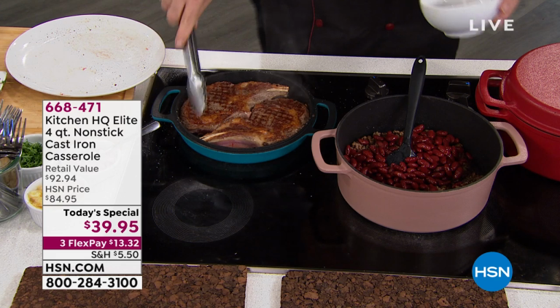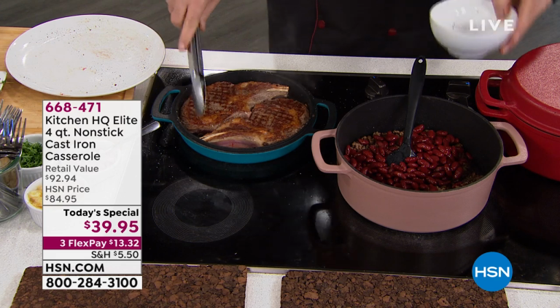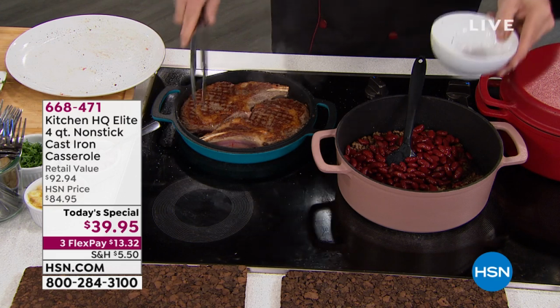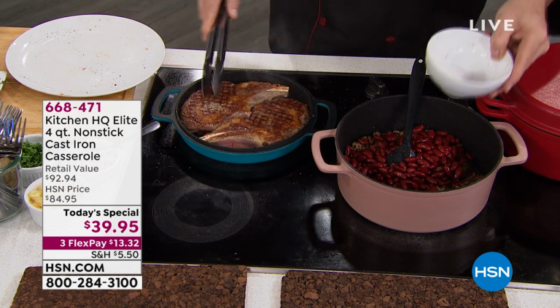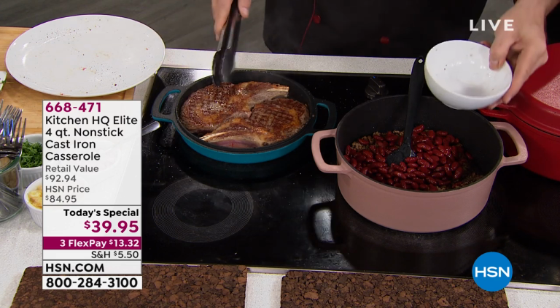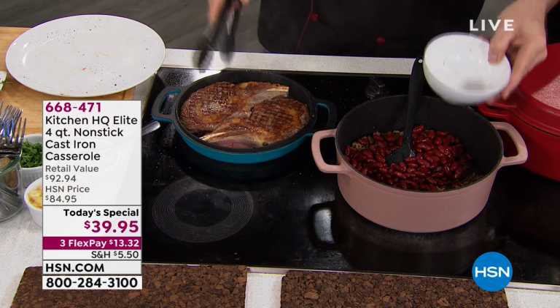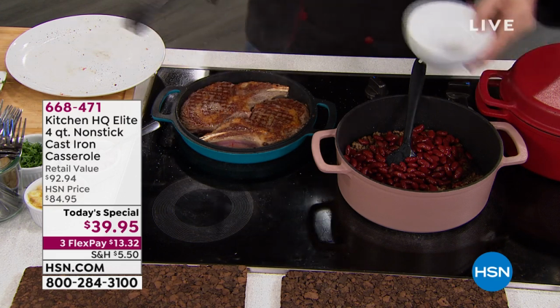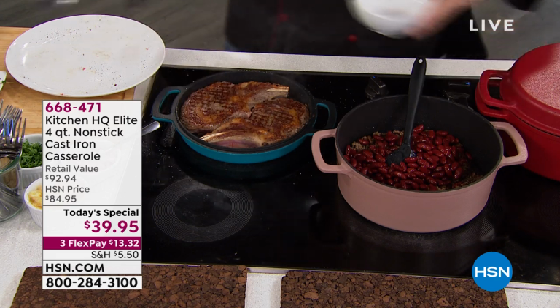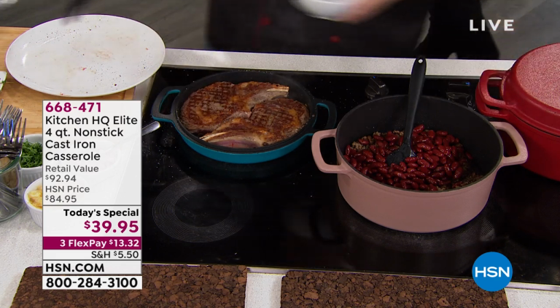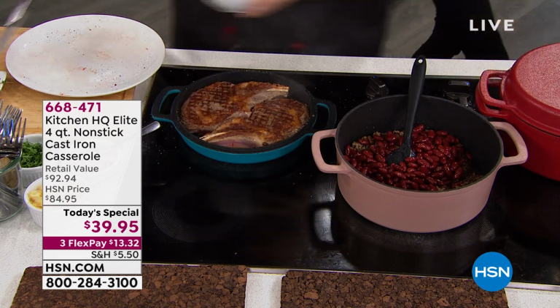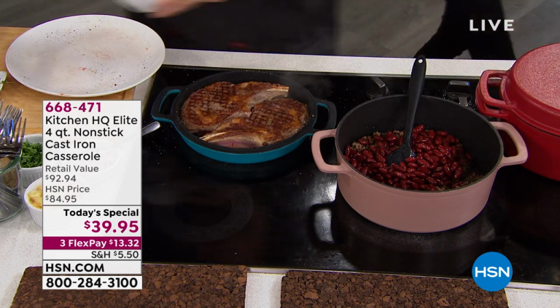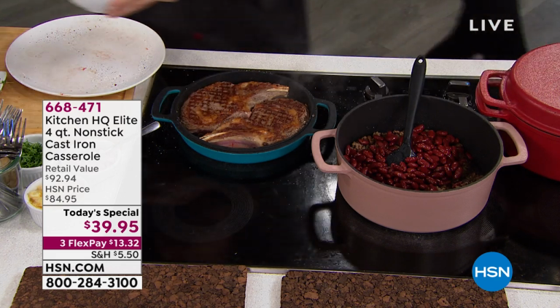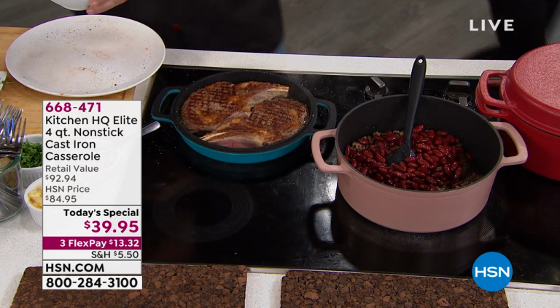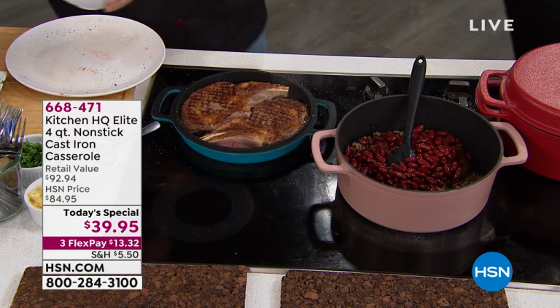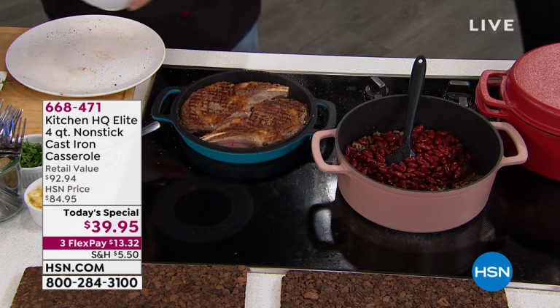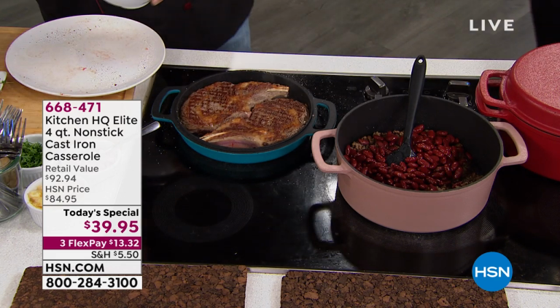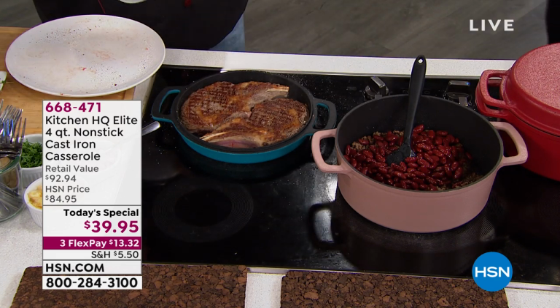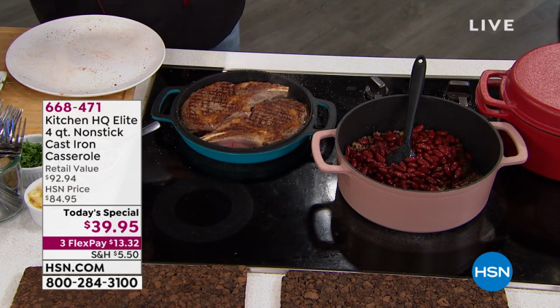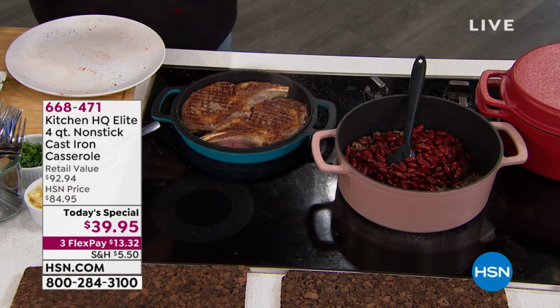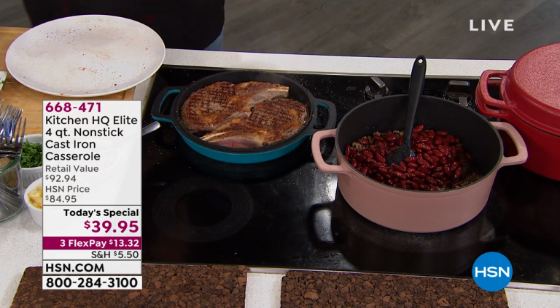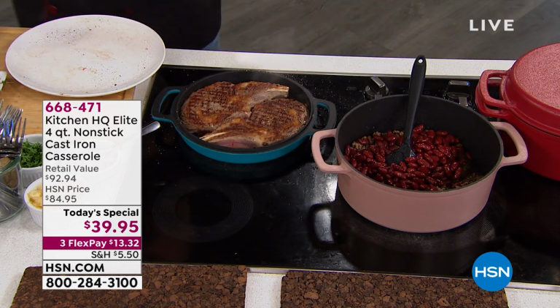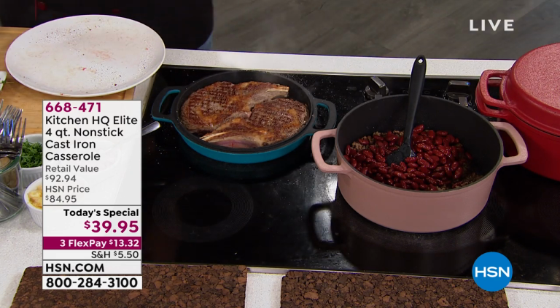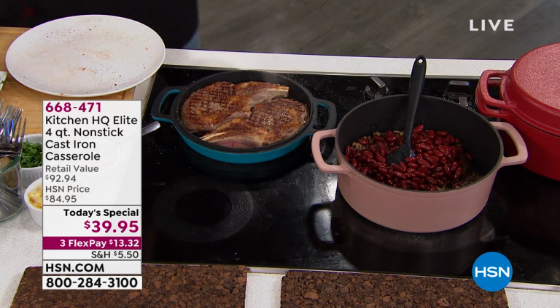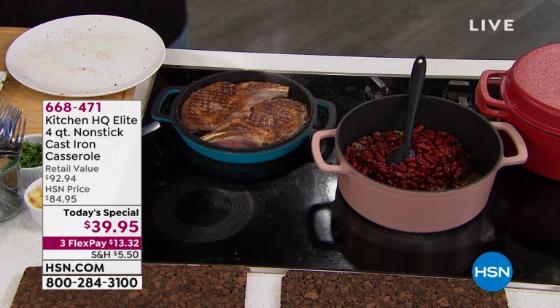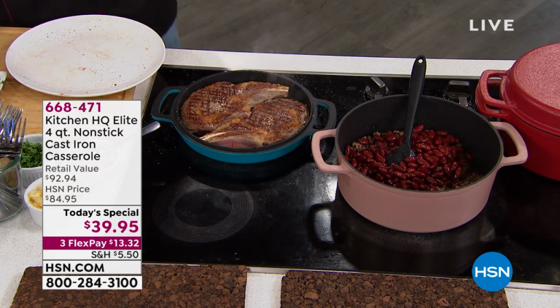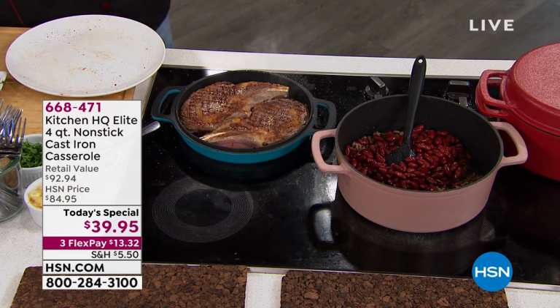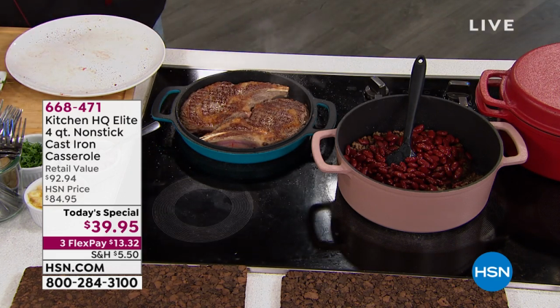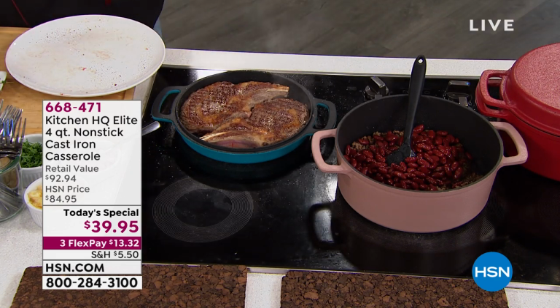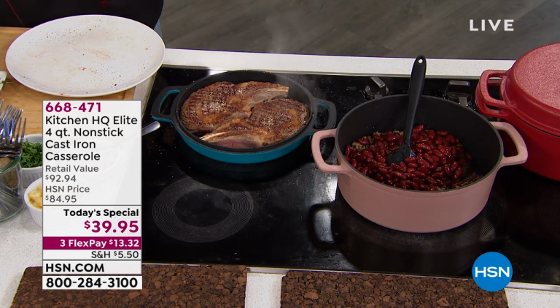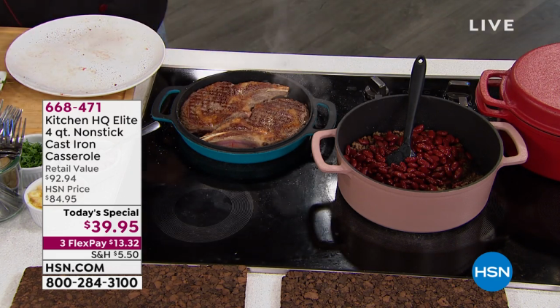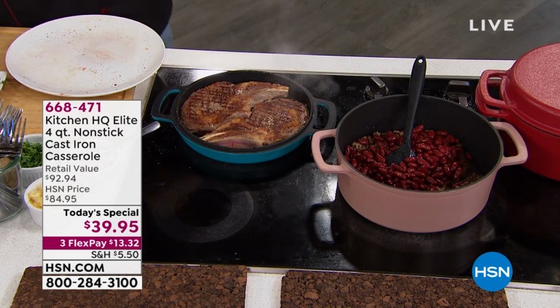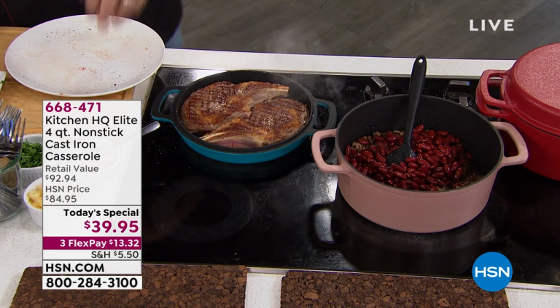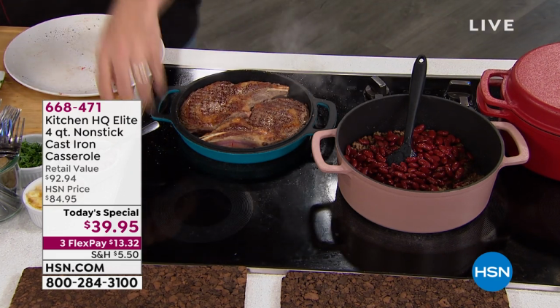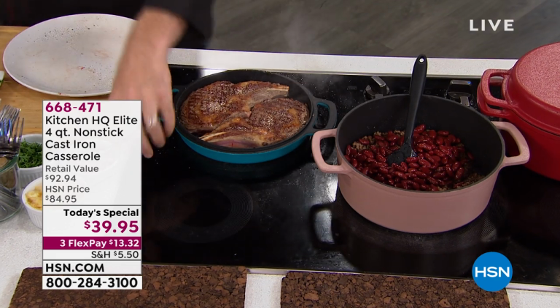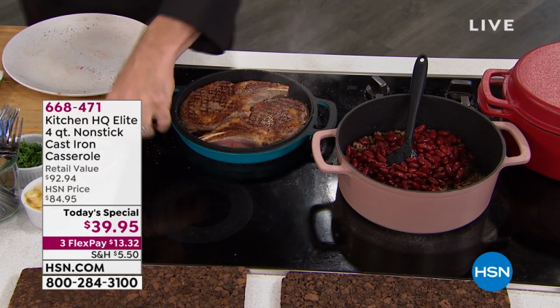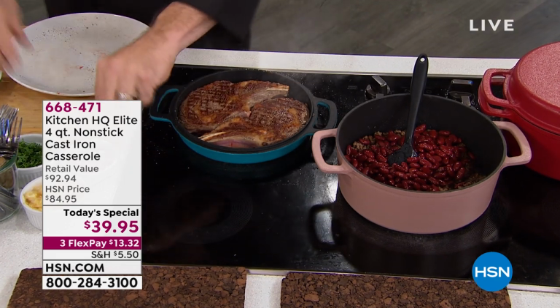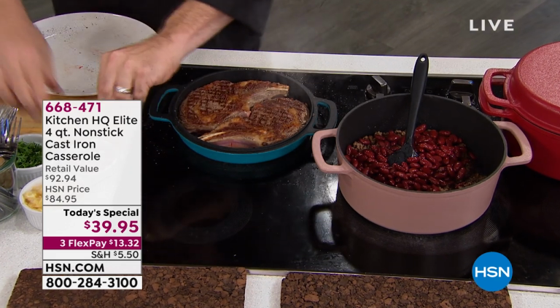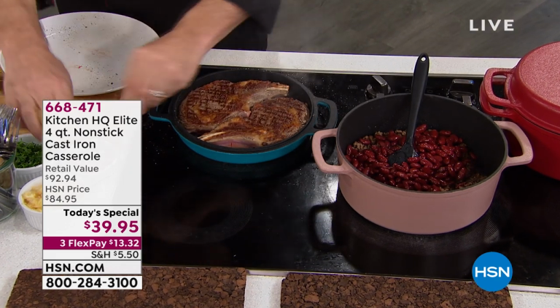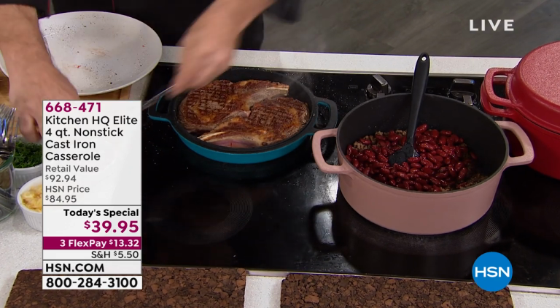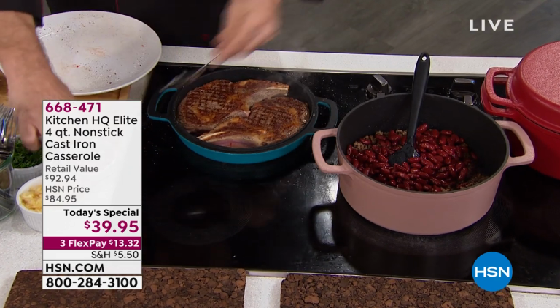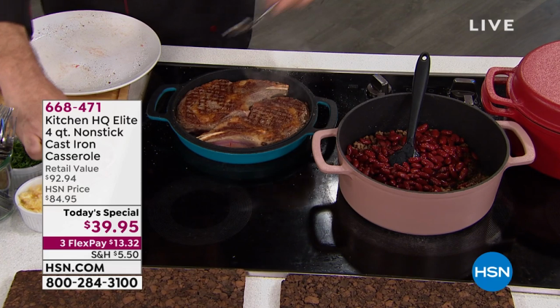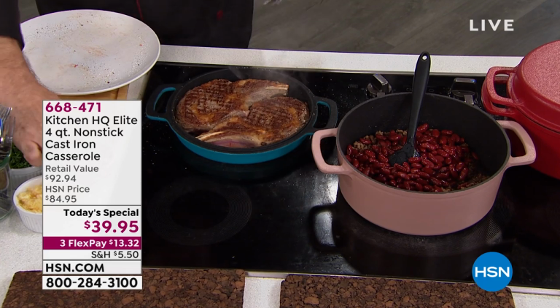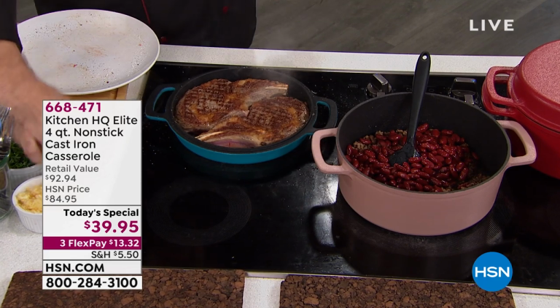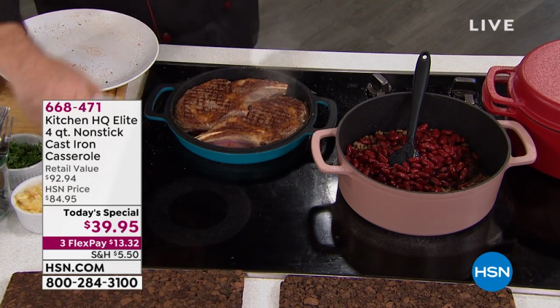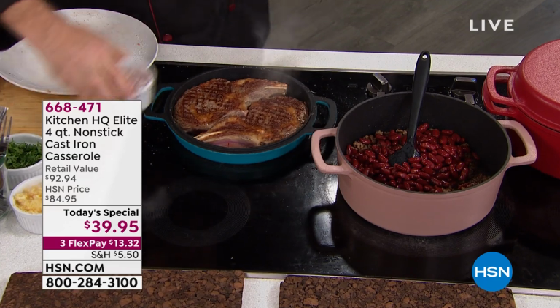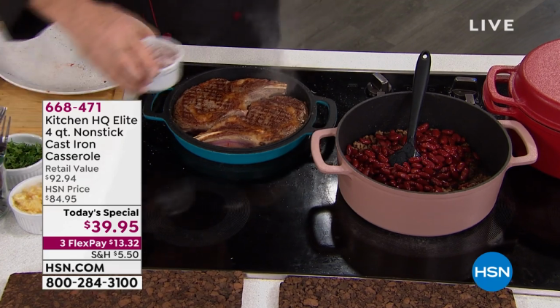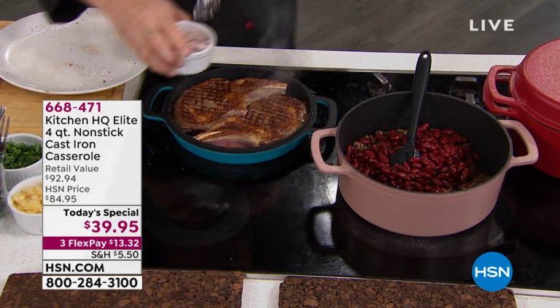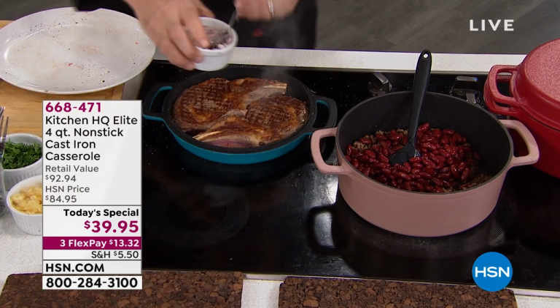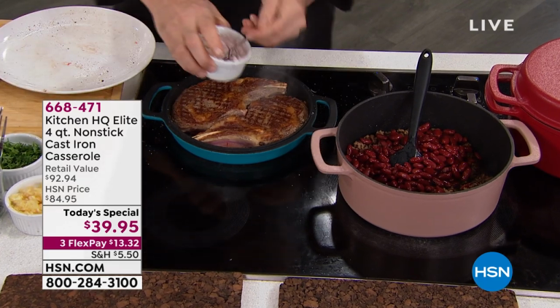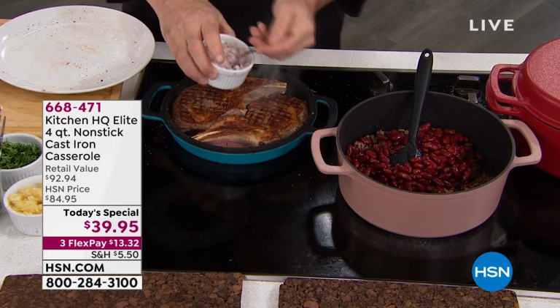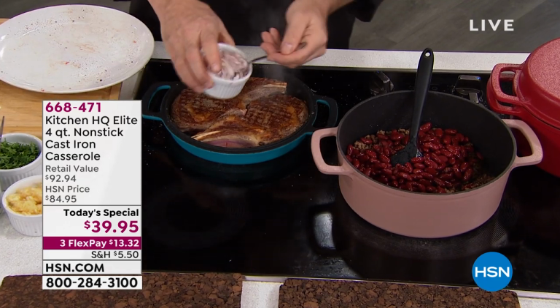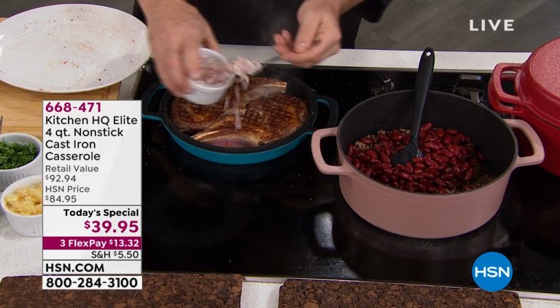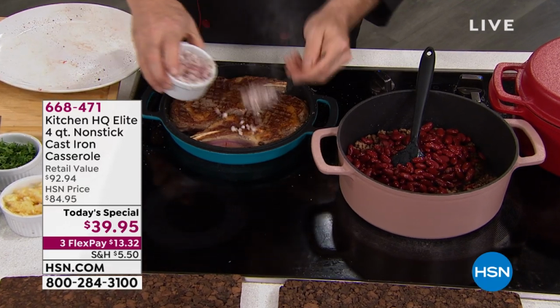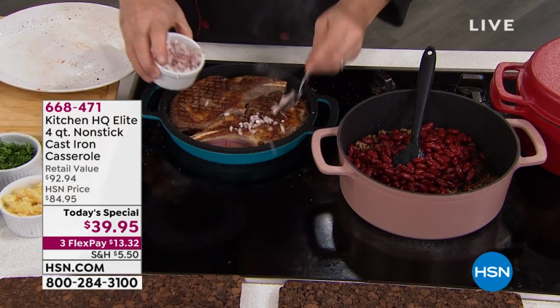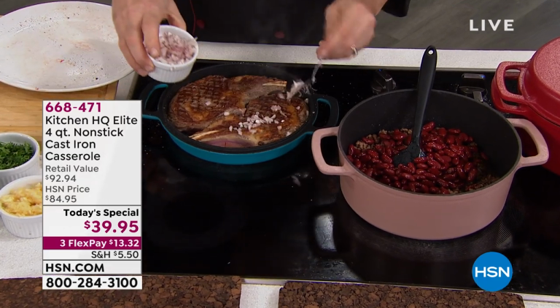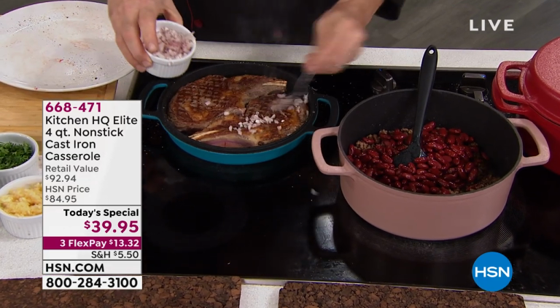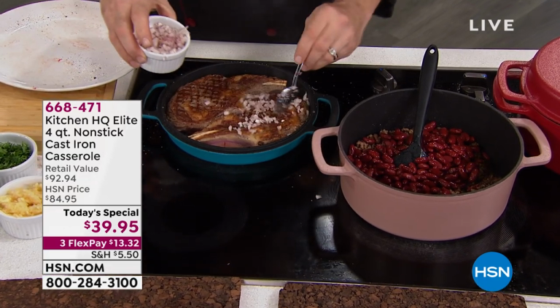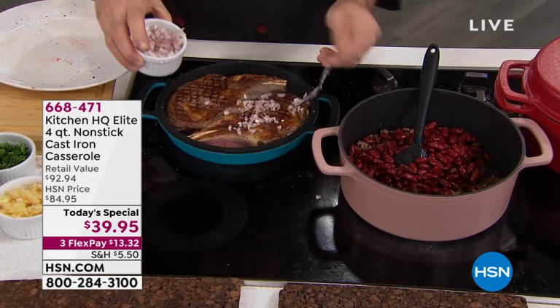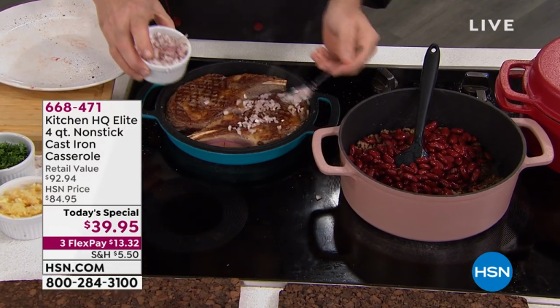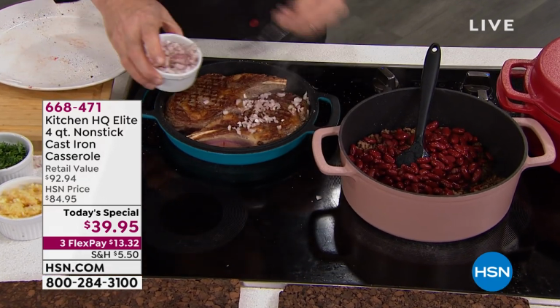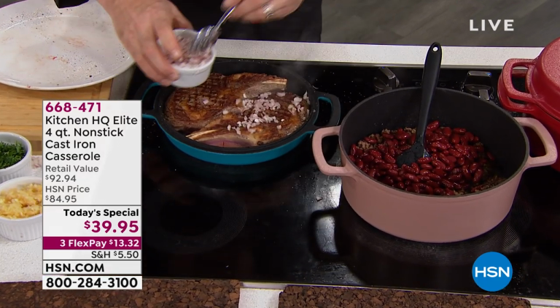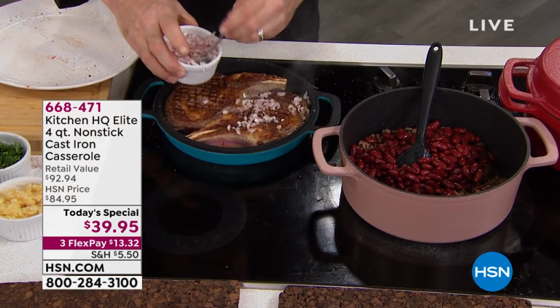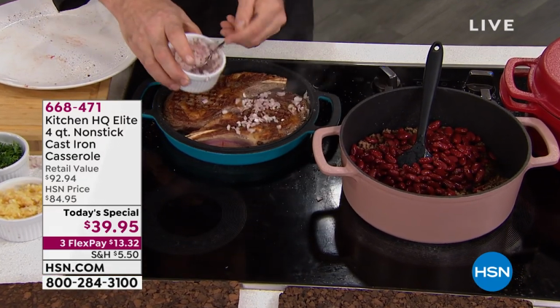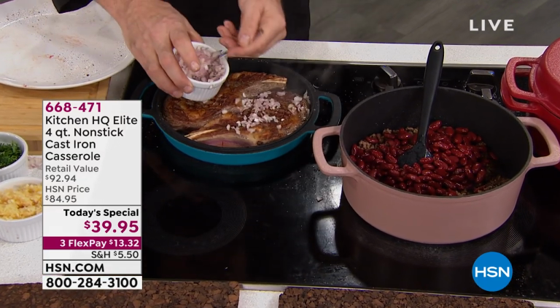My grandma, my mom, and how yummy the food tasted. But then I think about the hours that they spent.